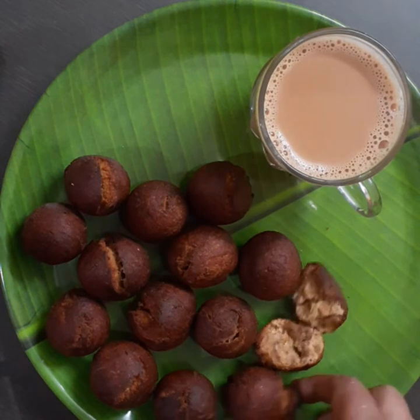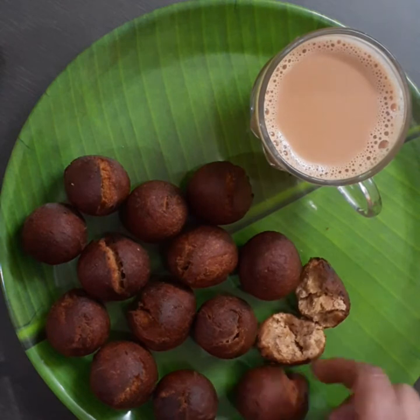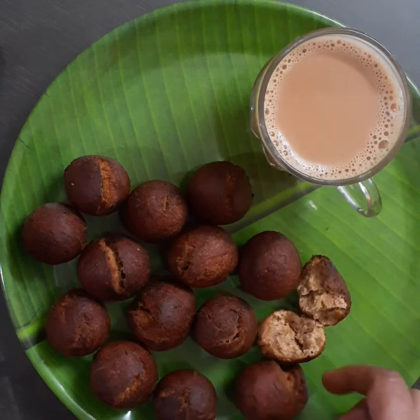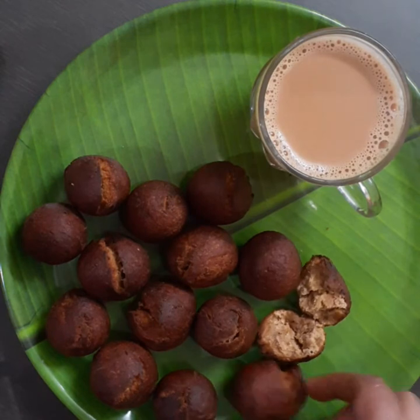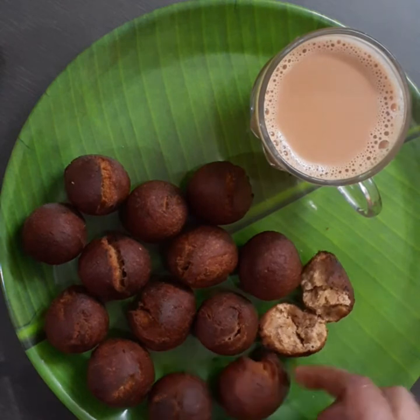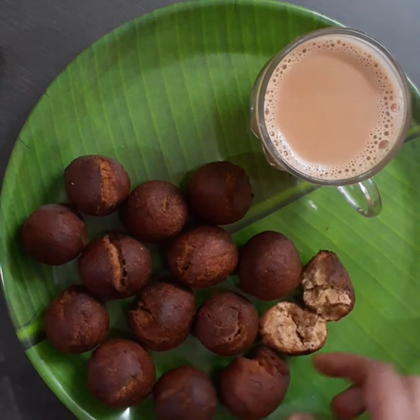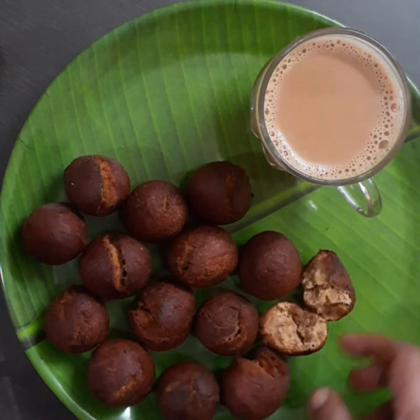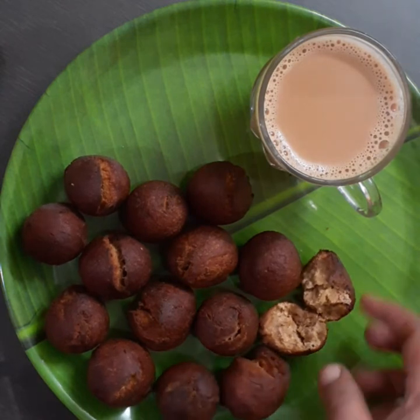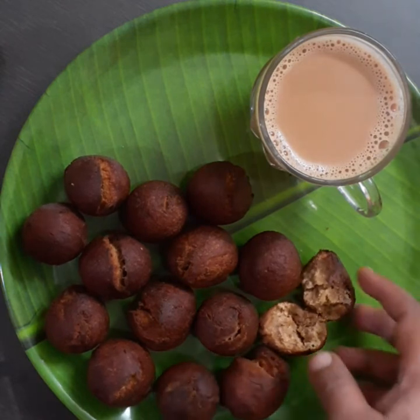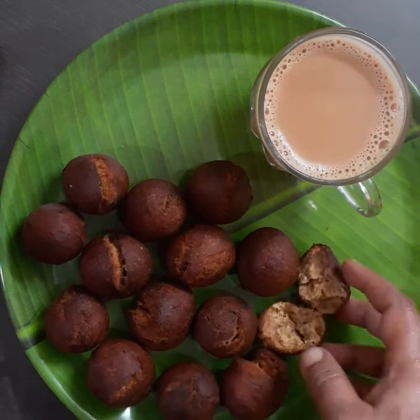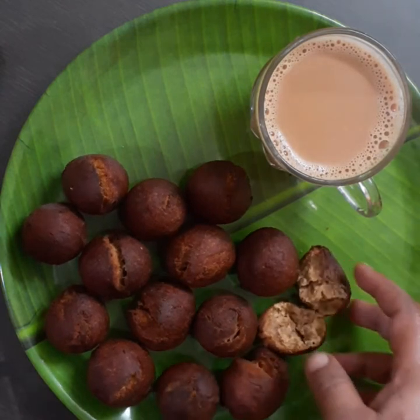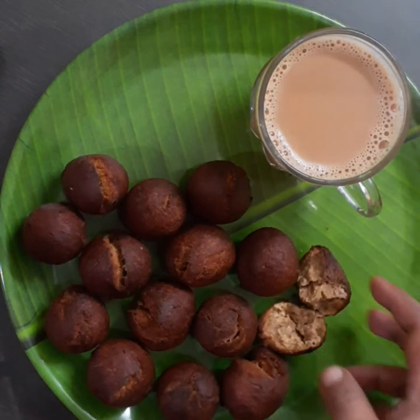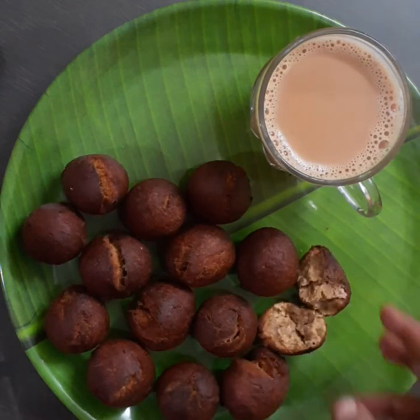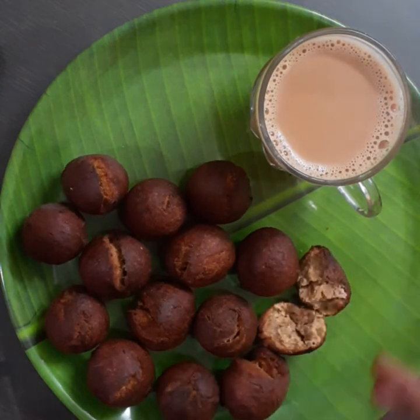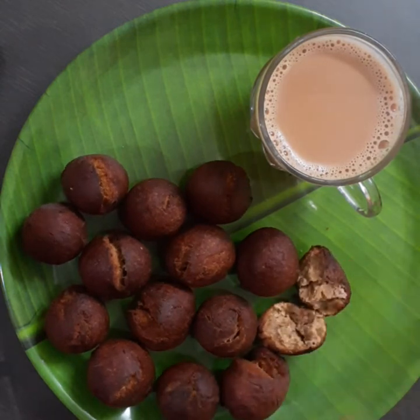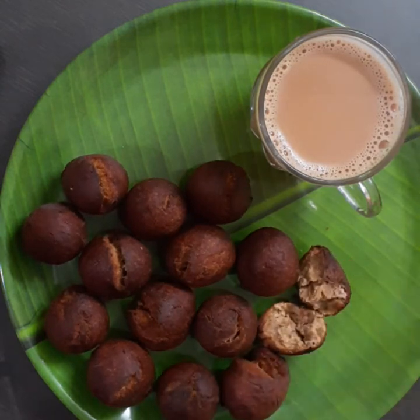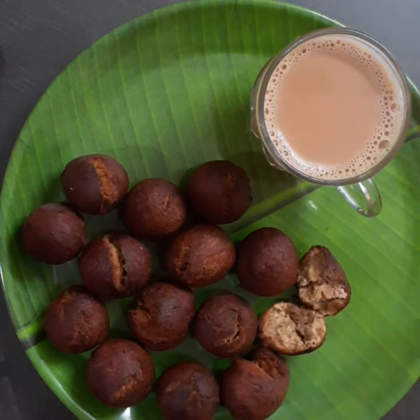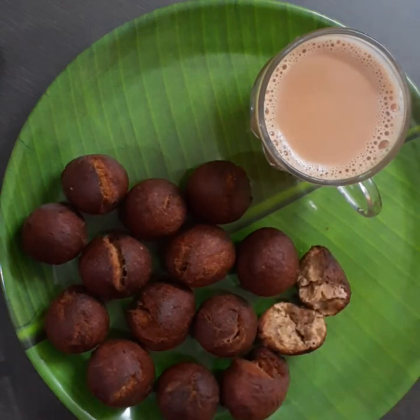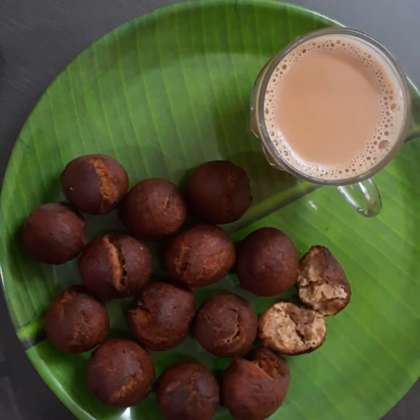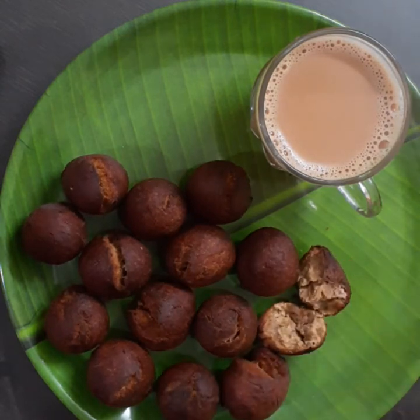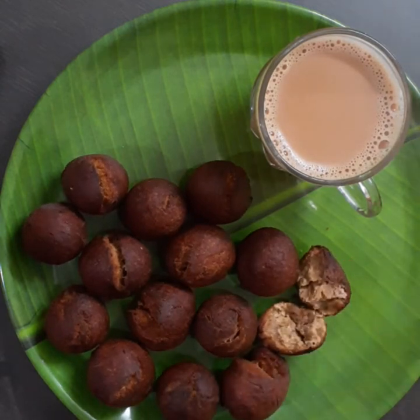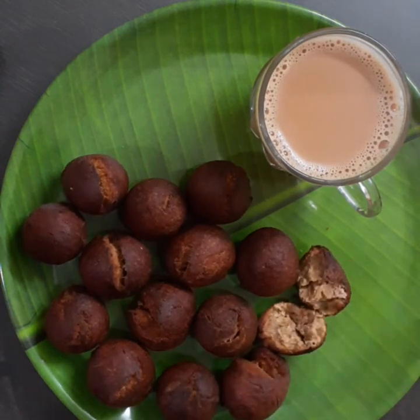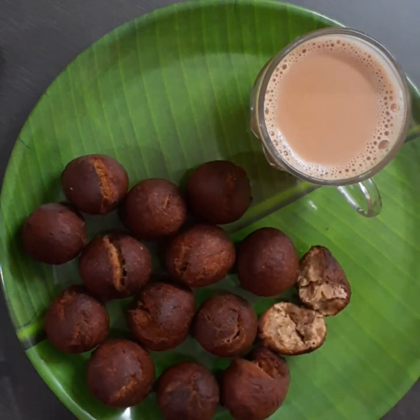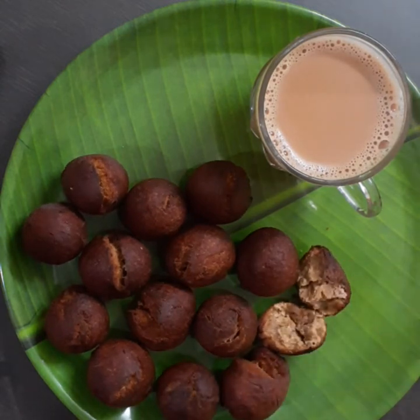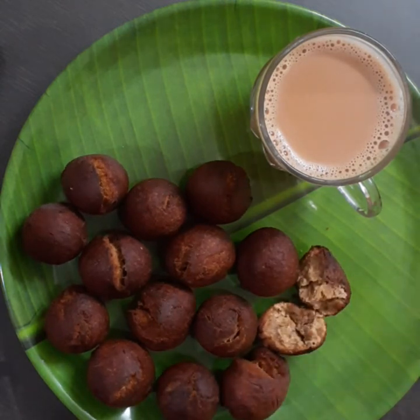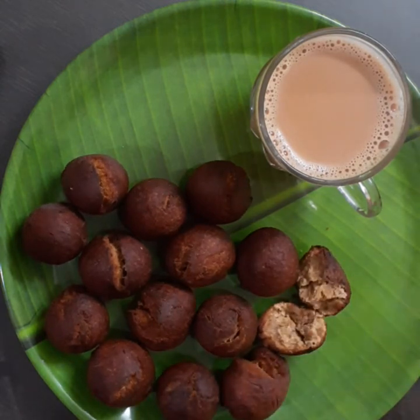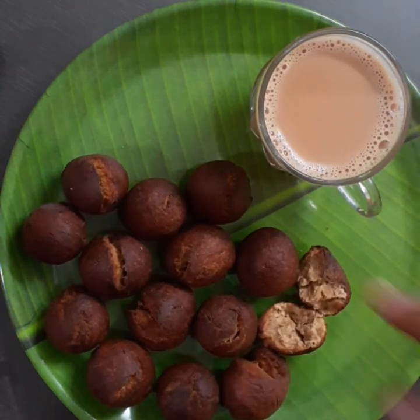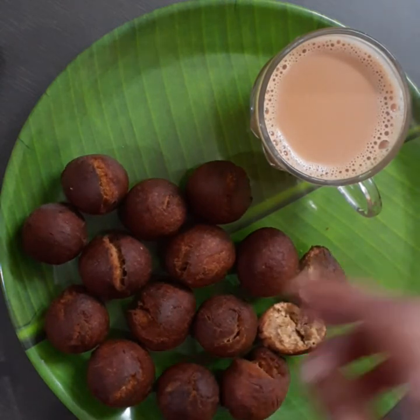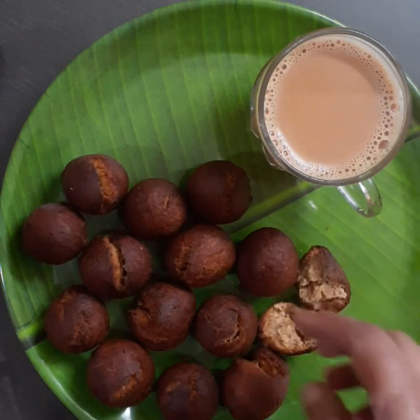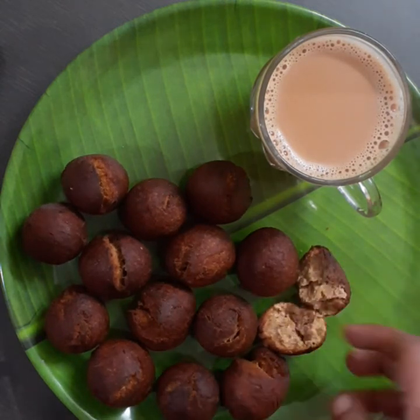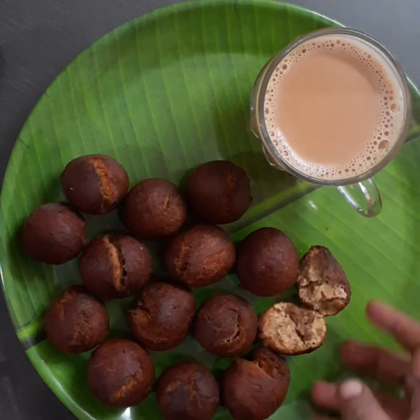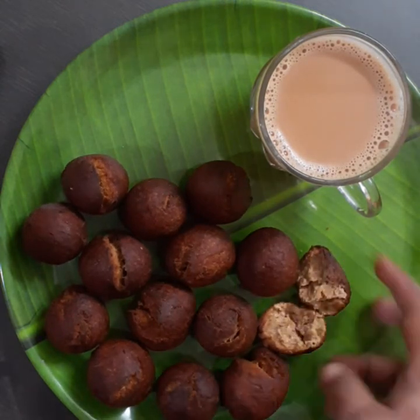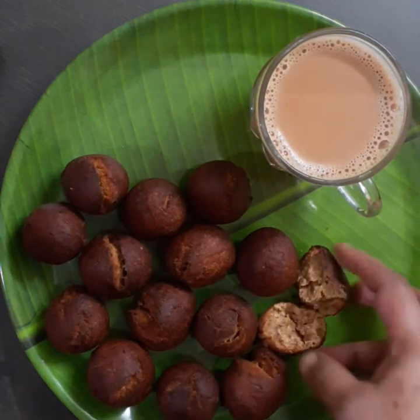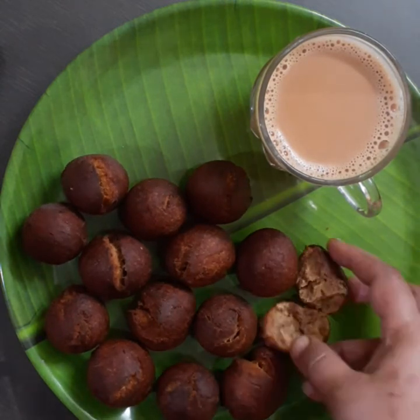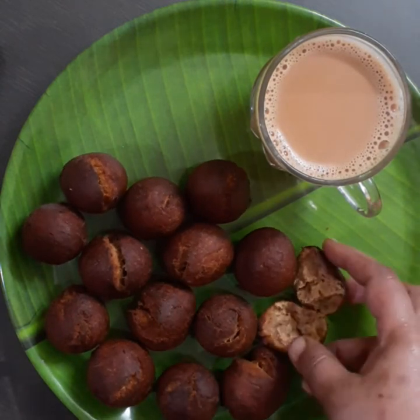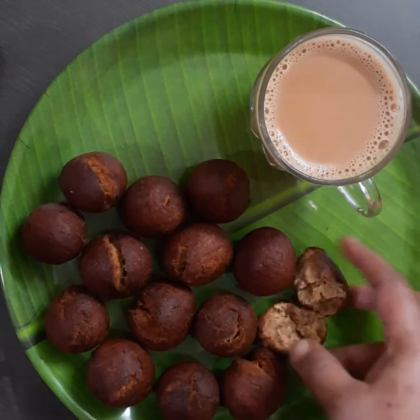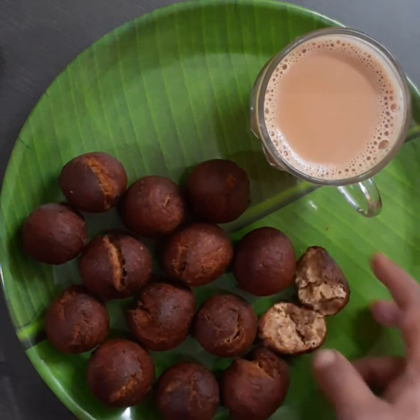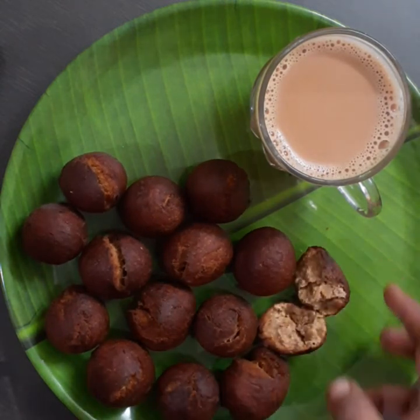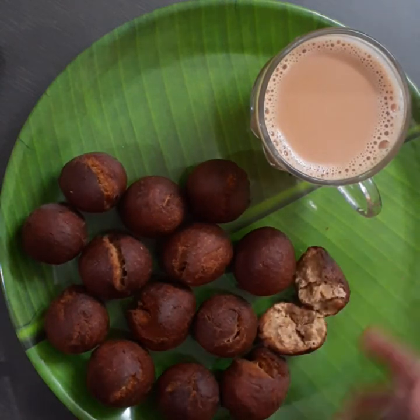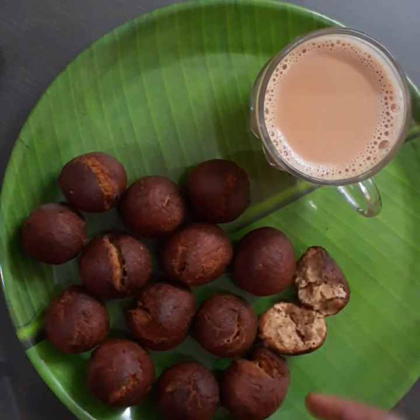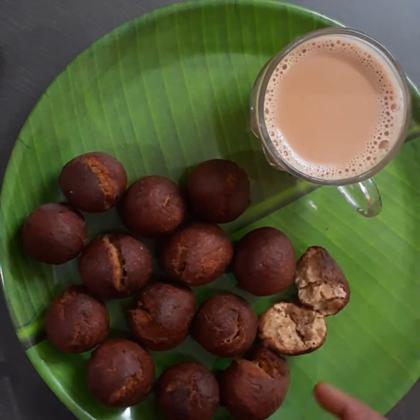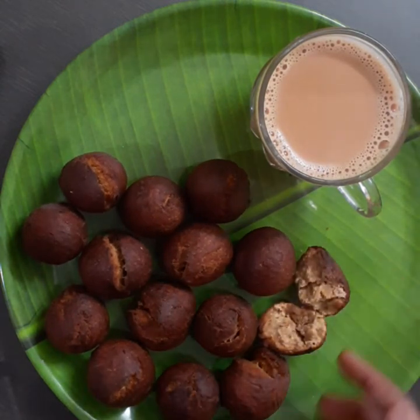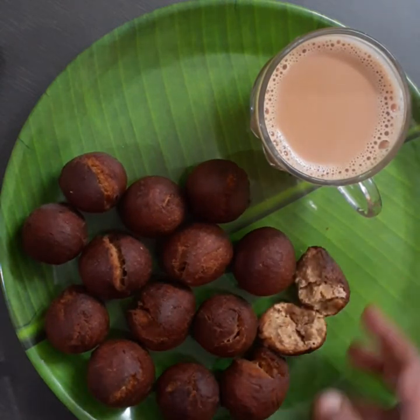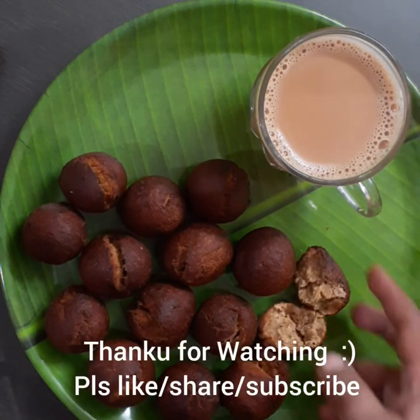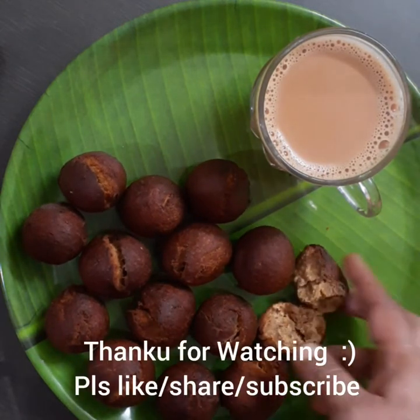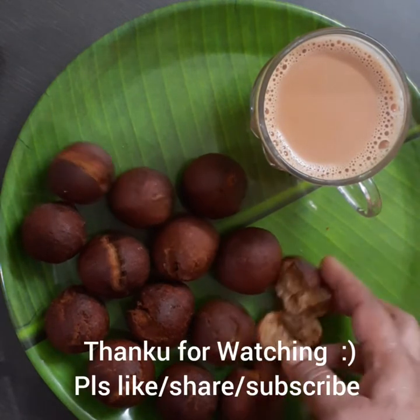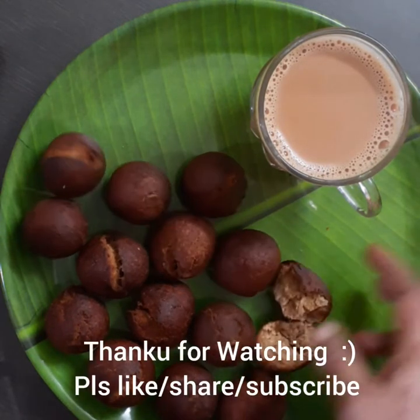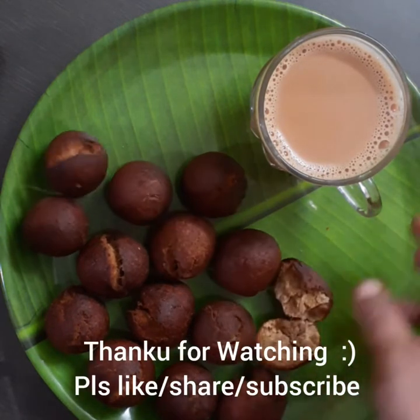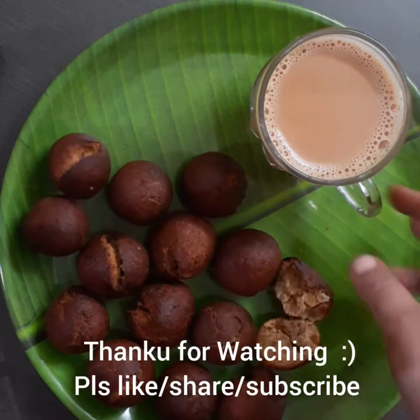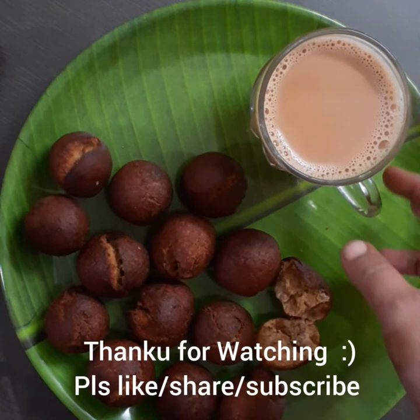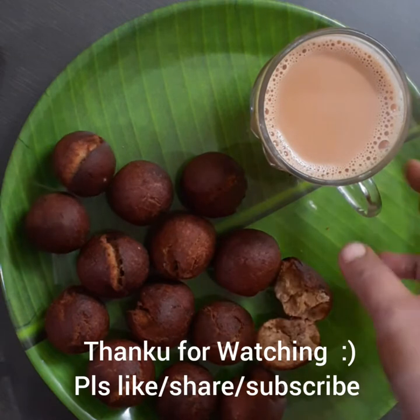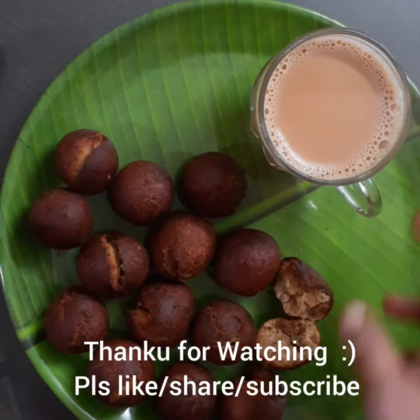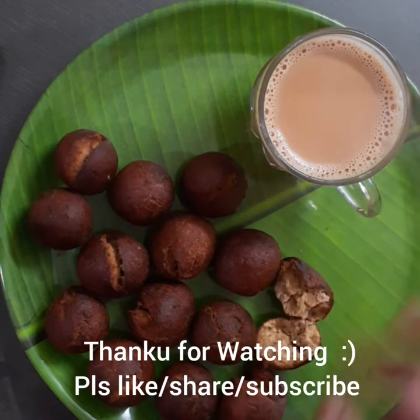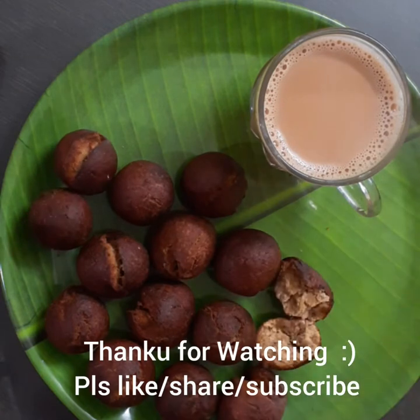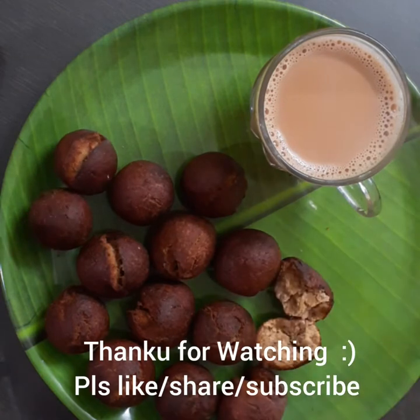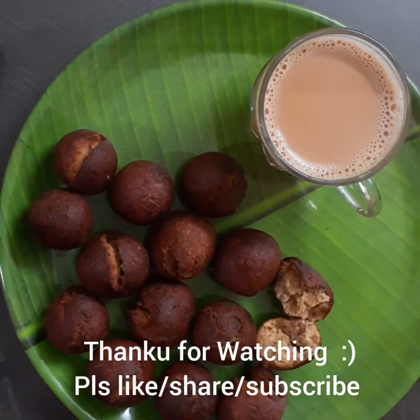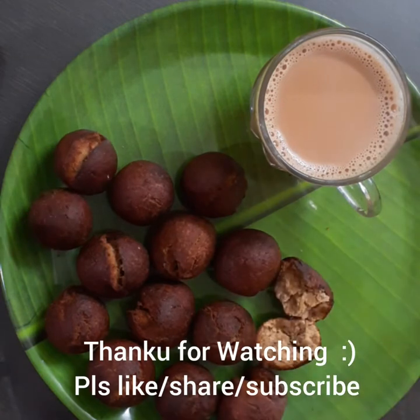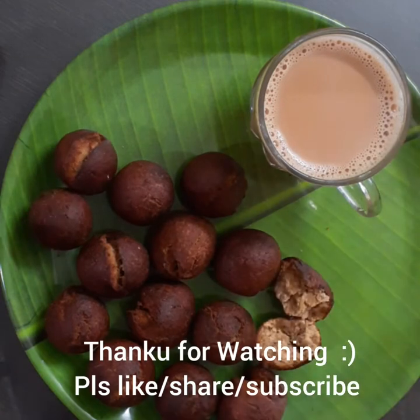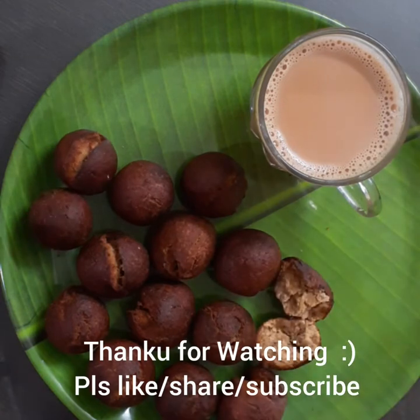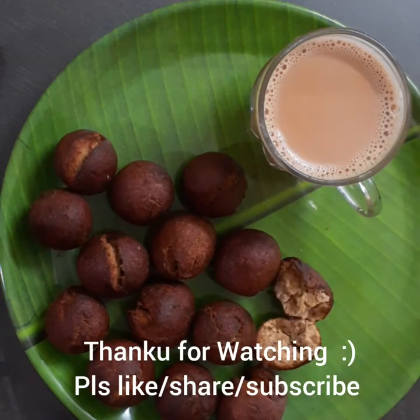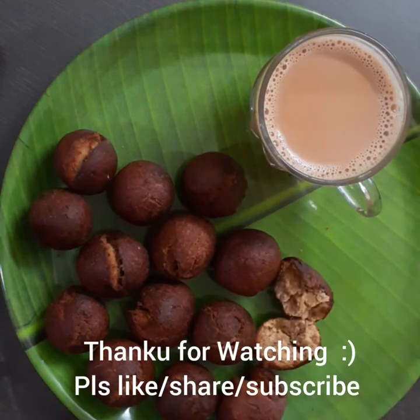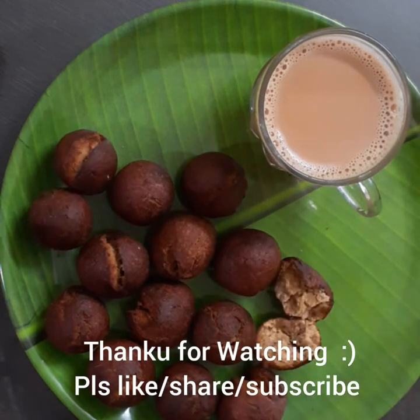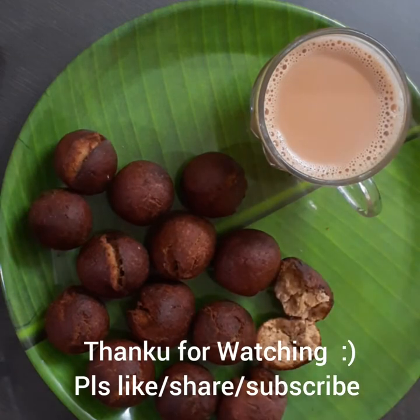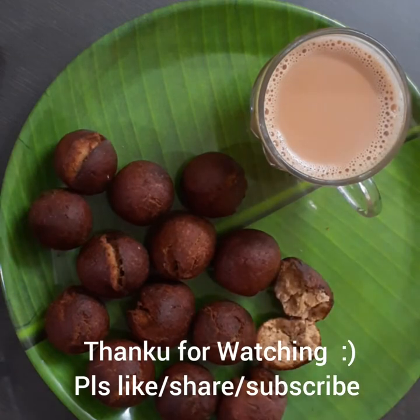If you want to try everything, subscribe to this channel.